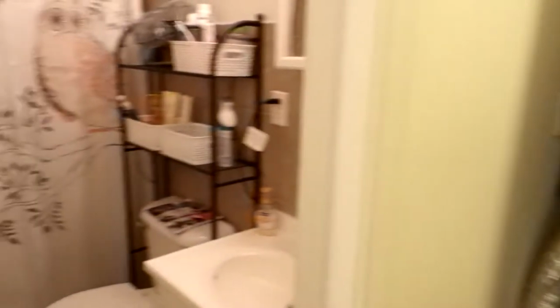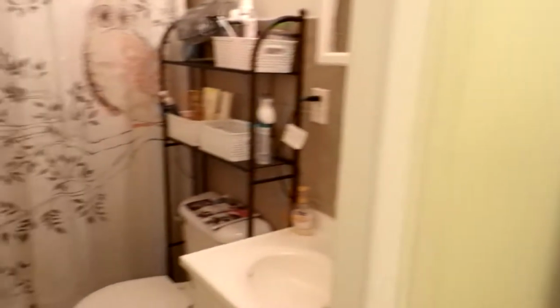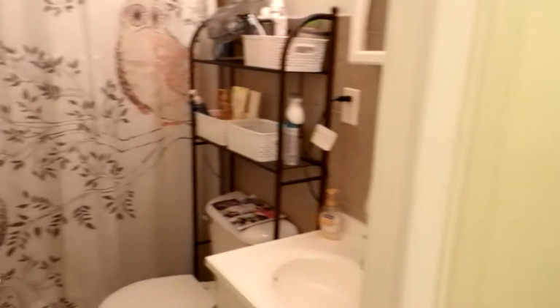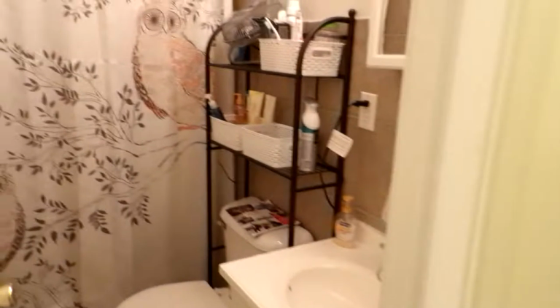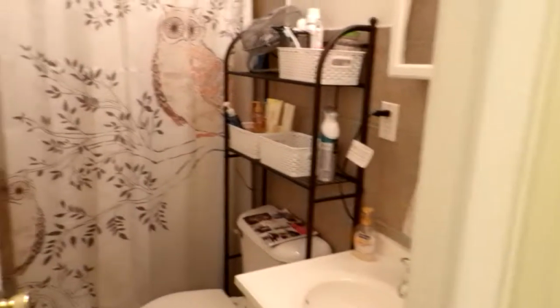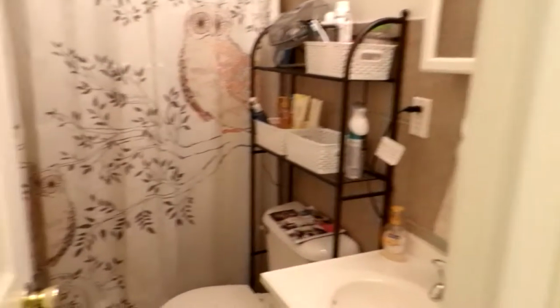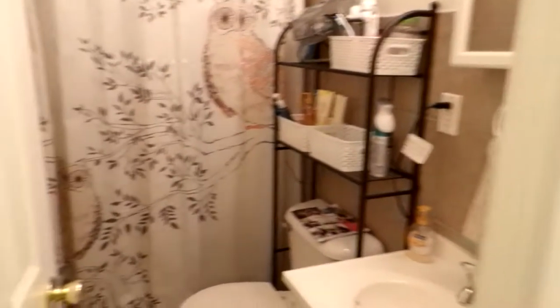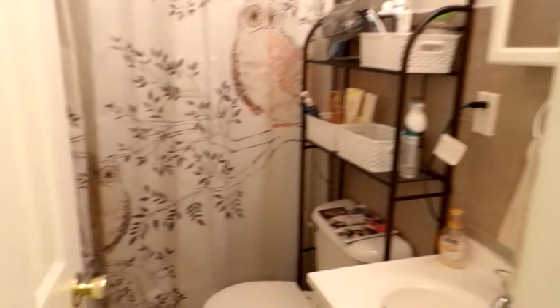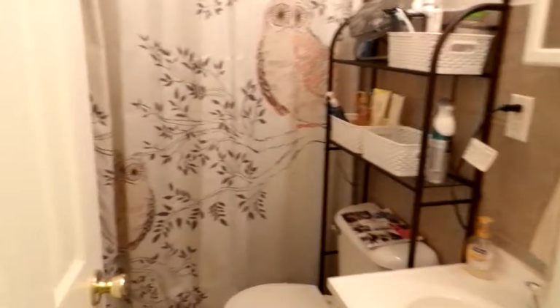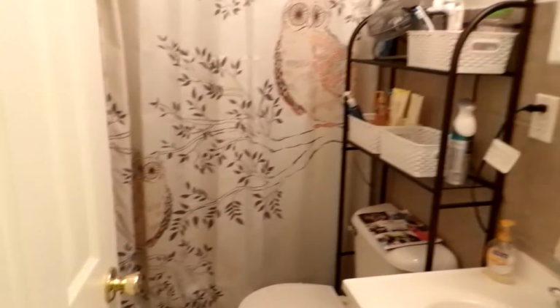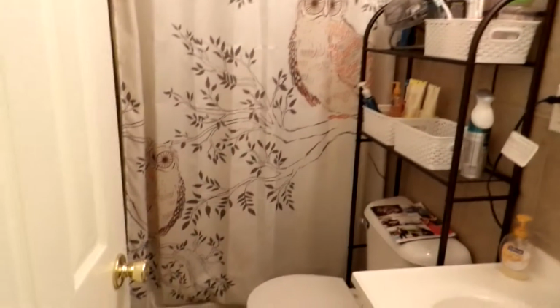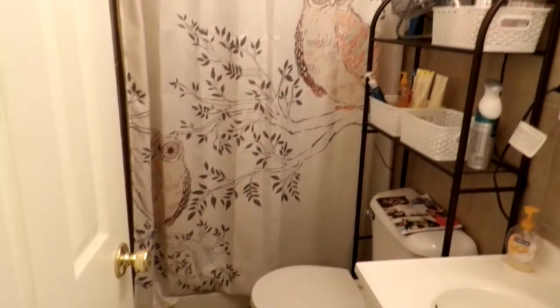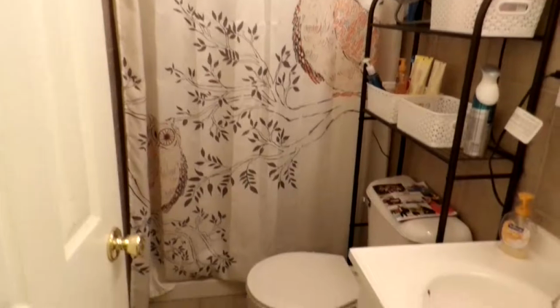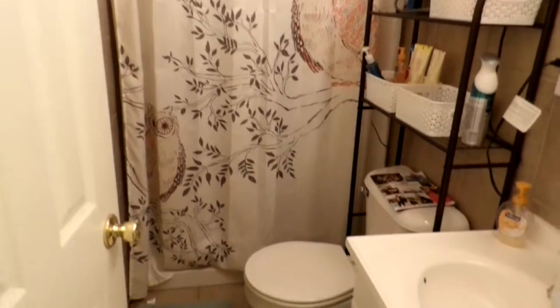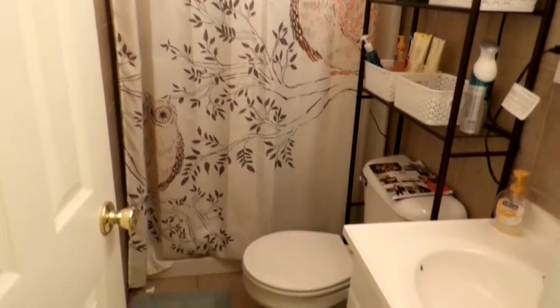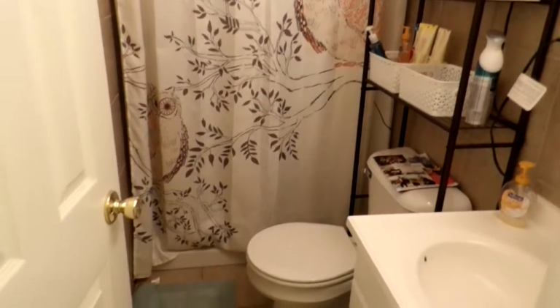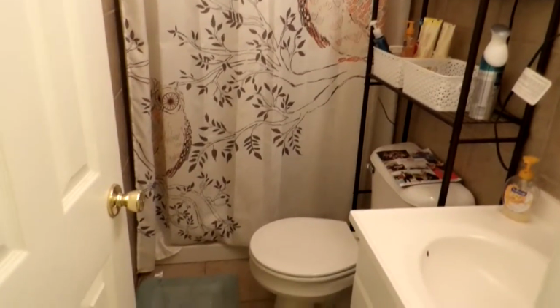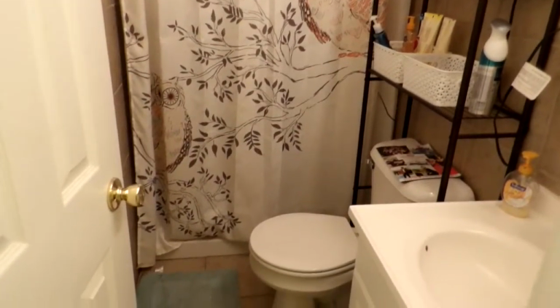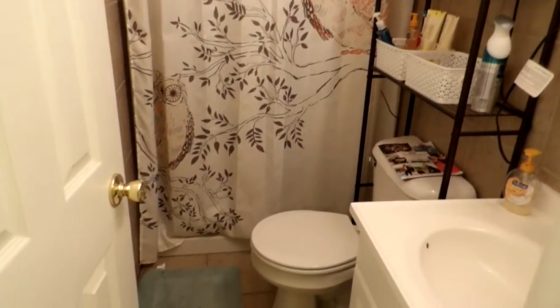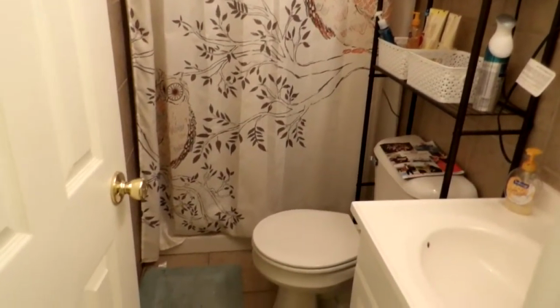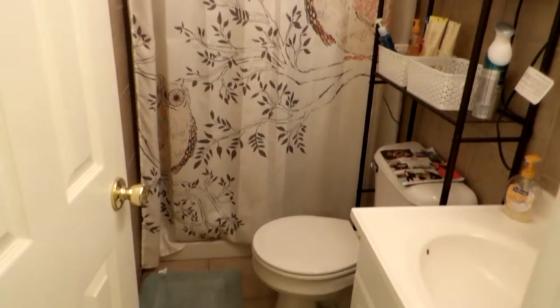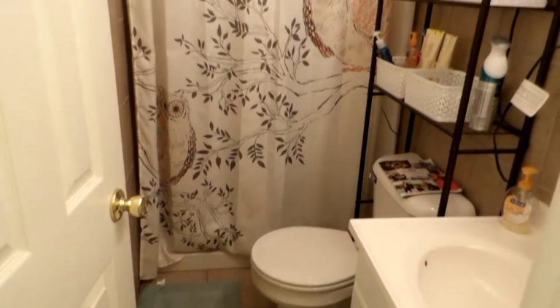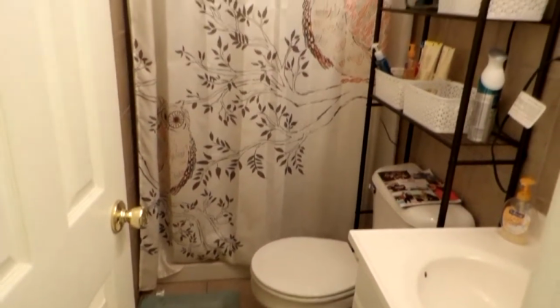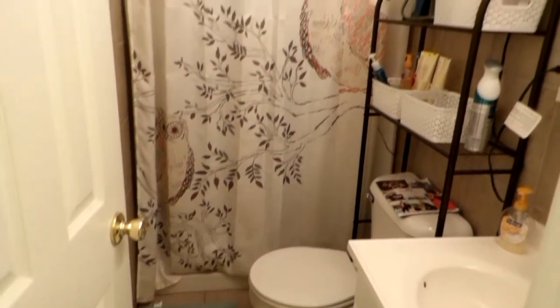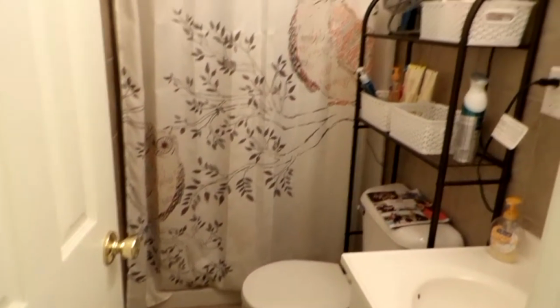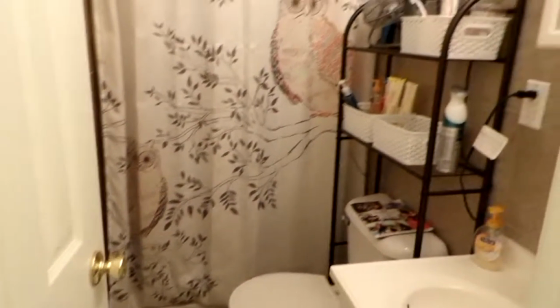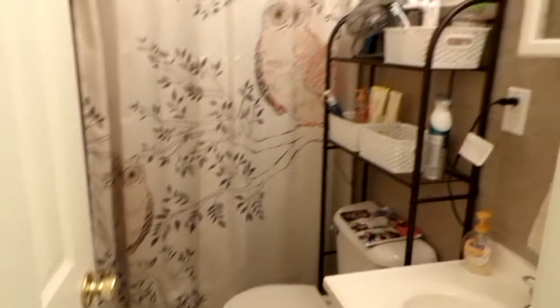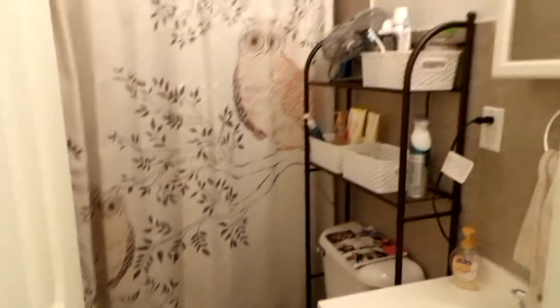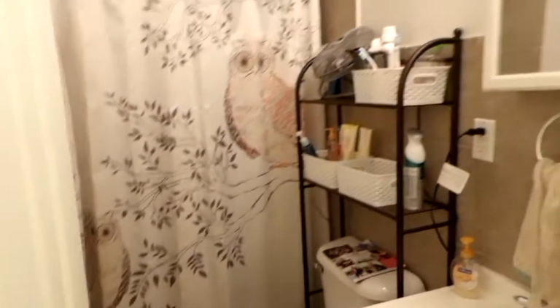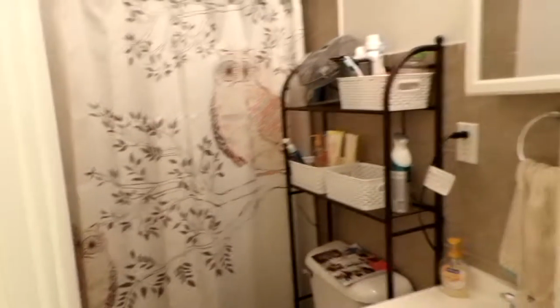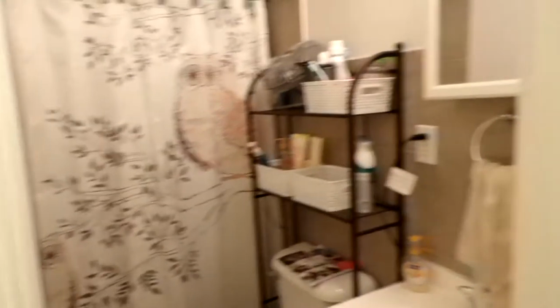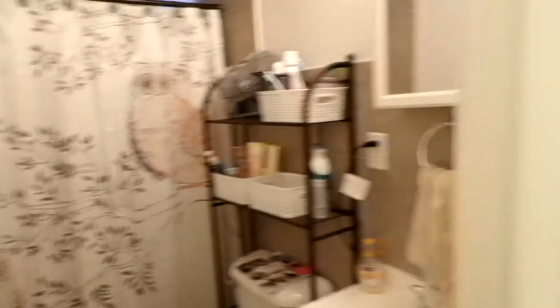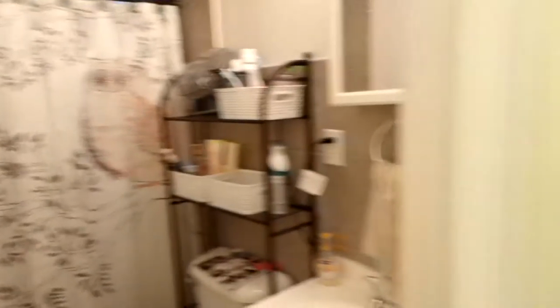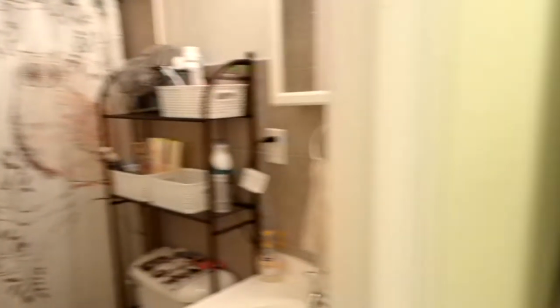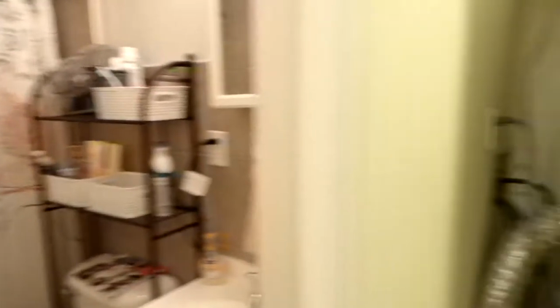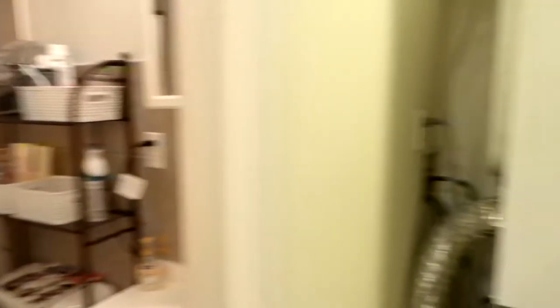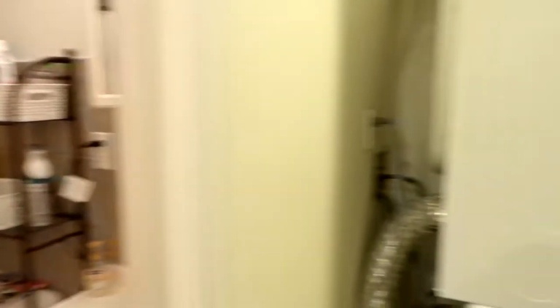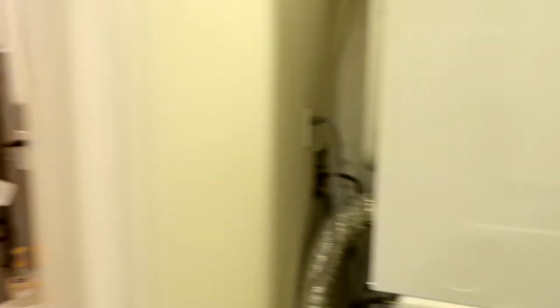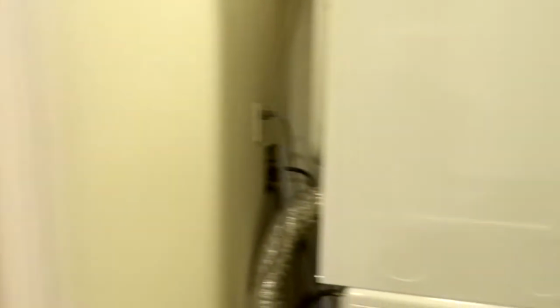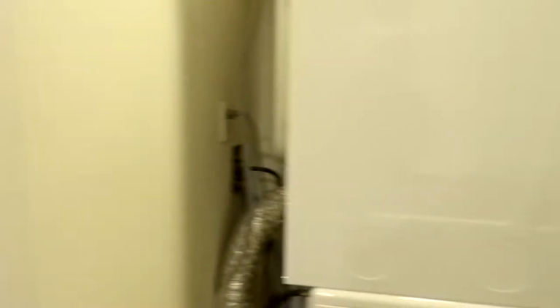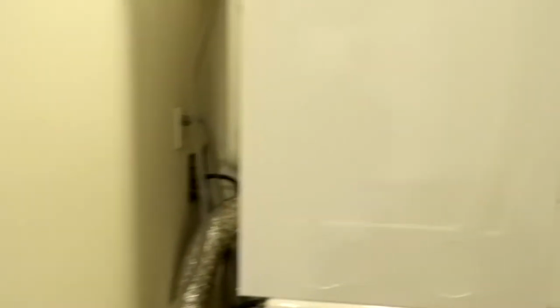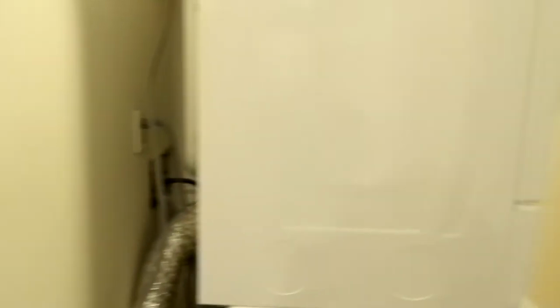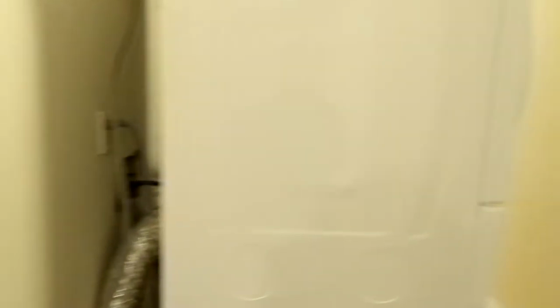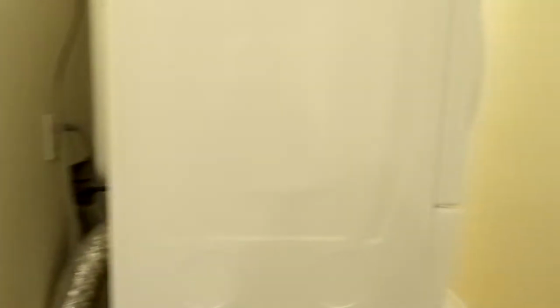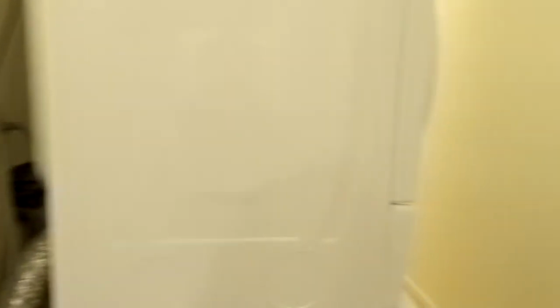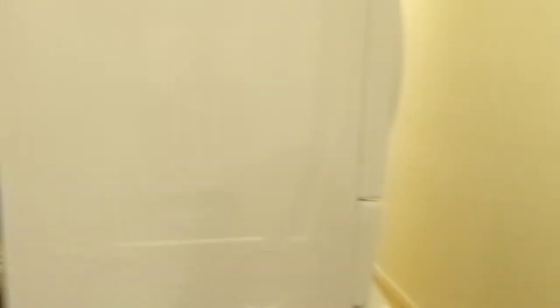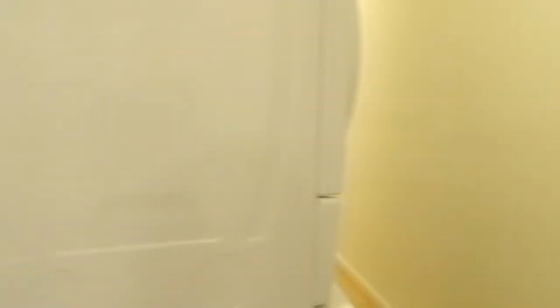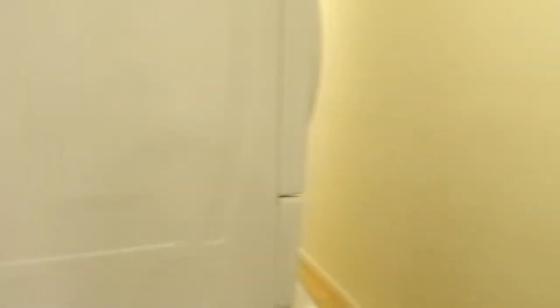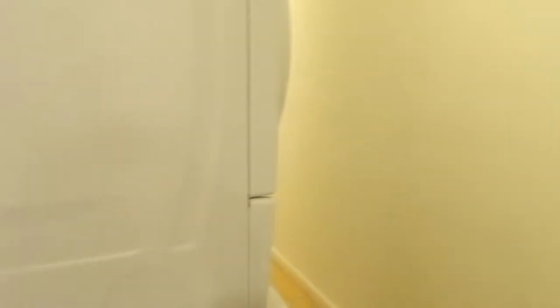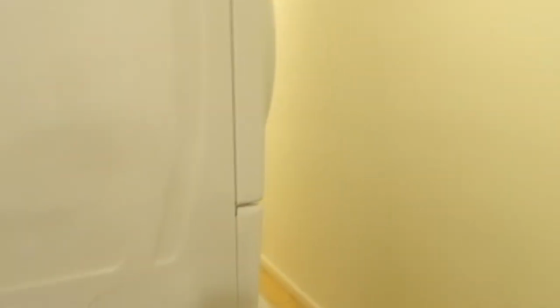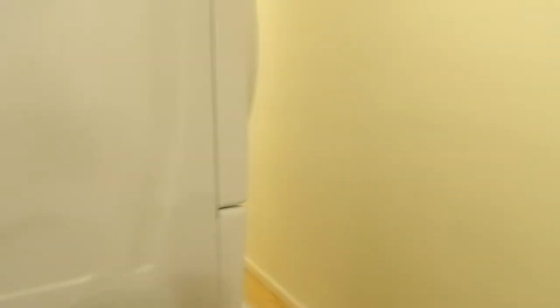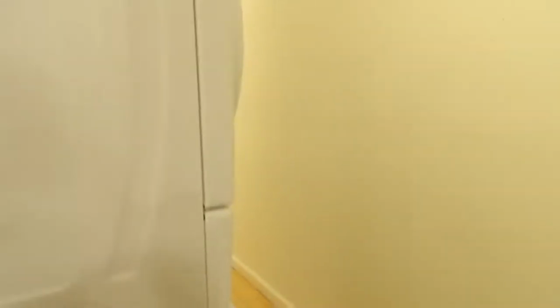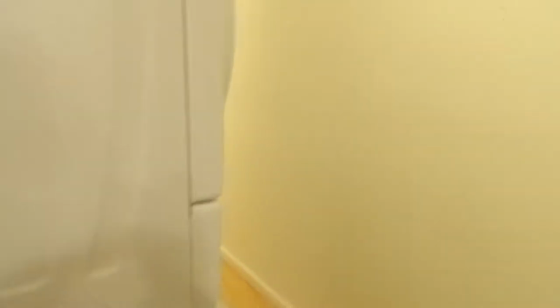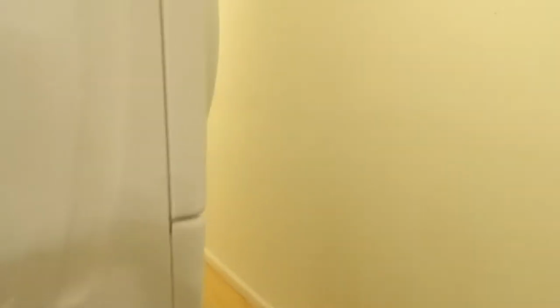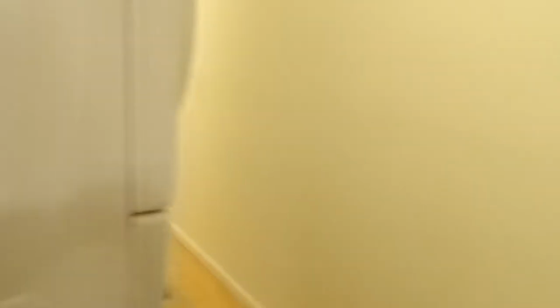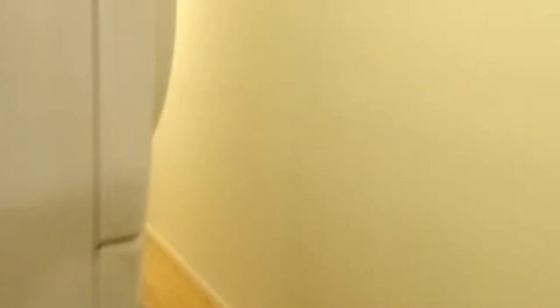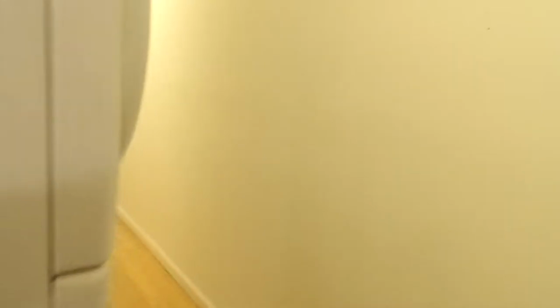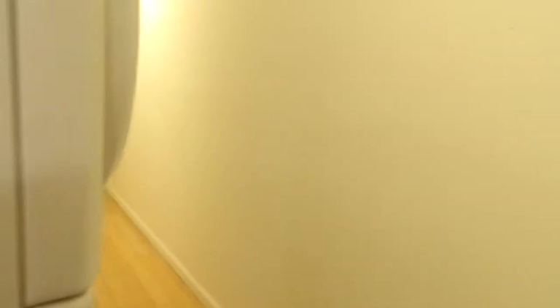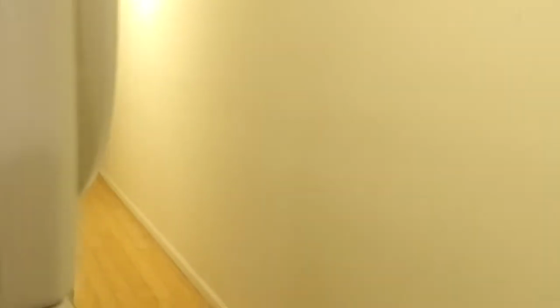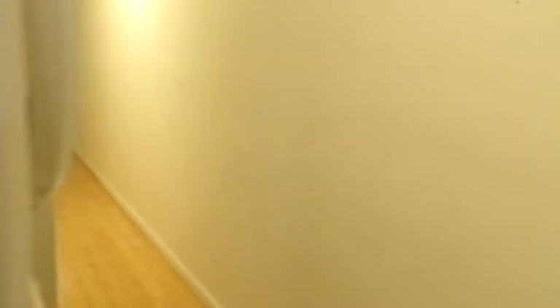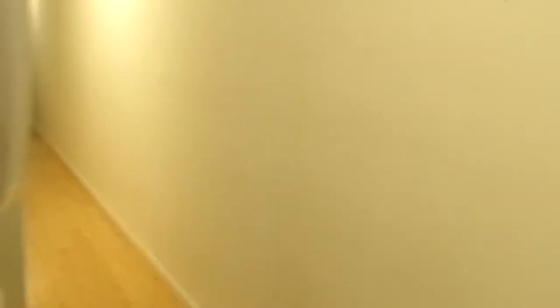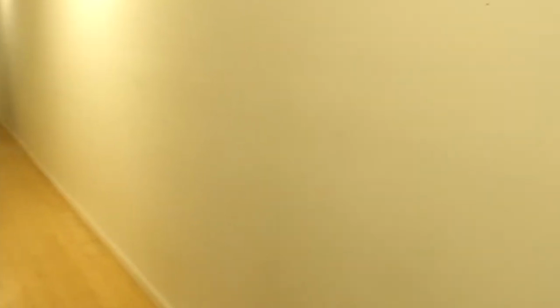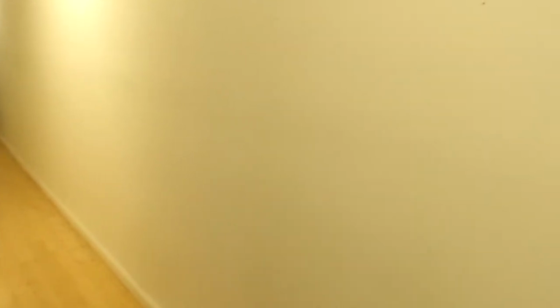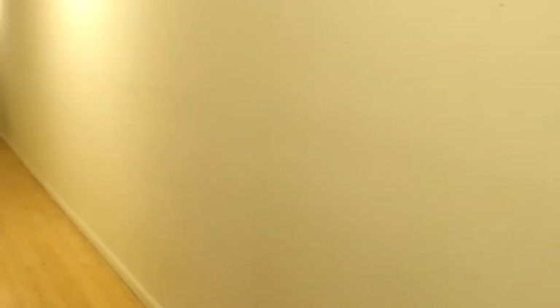This is the bathroom — it's a shower stall. And here's your washer and dryer right in the hallway.